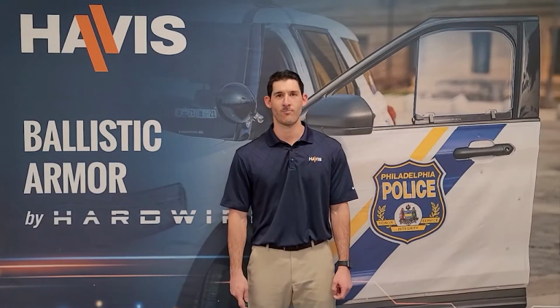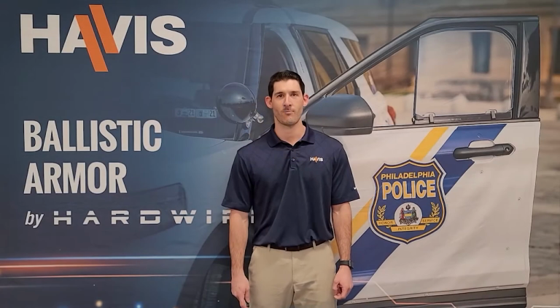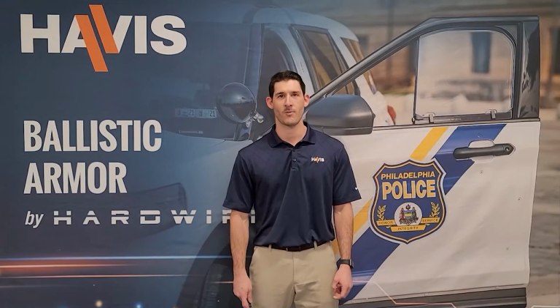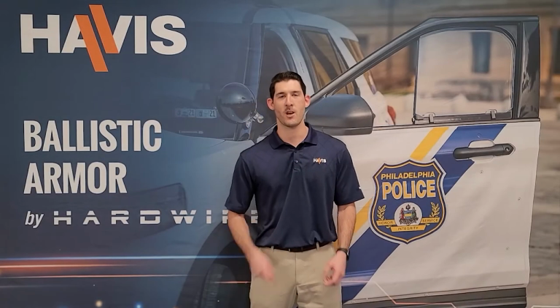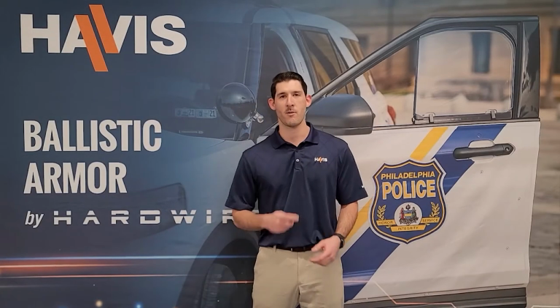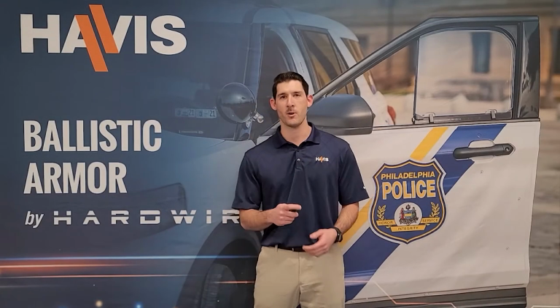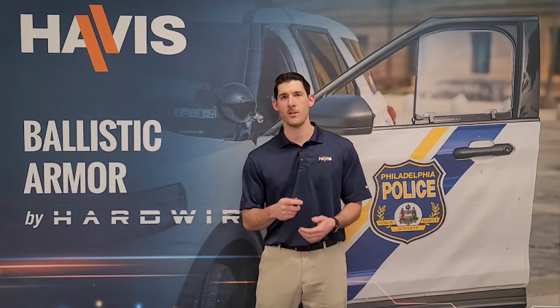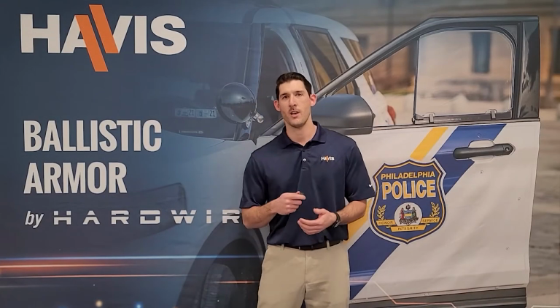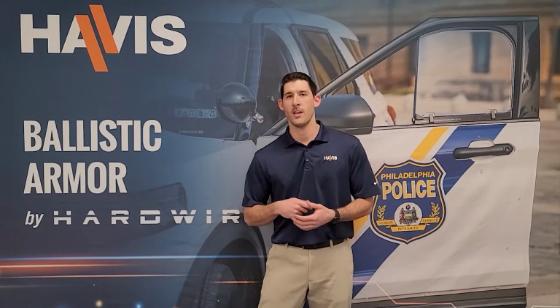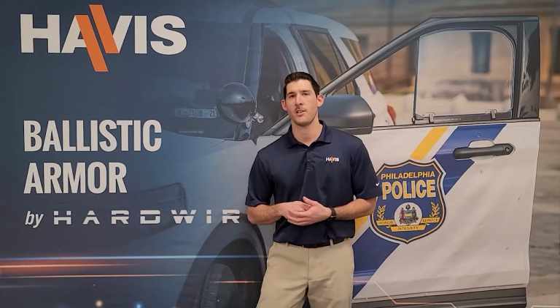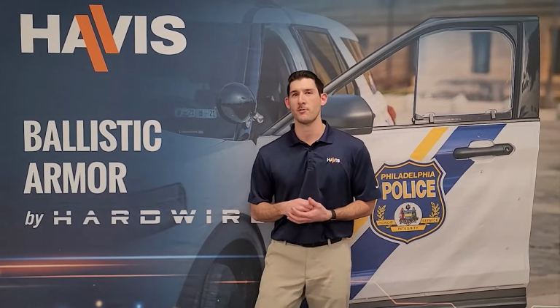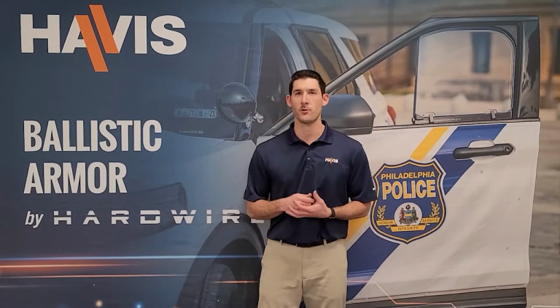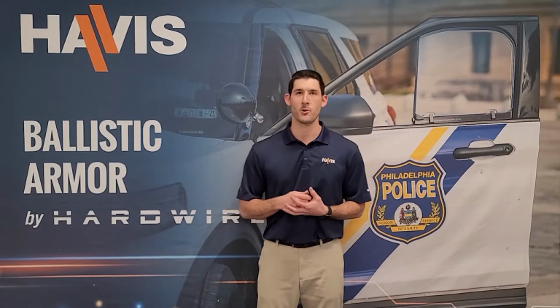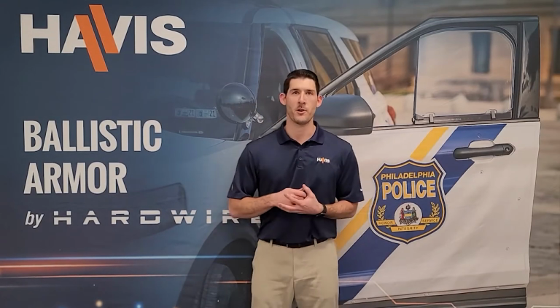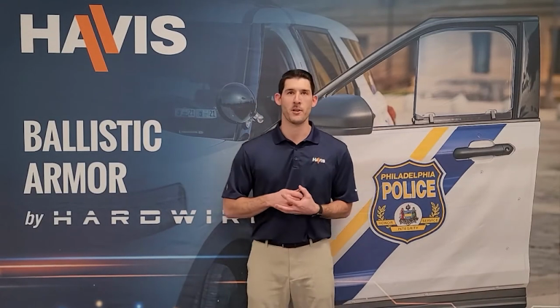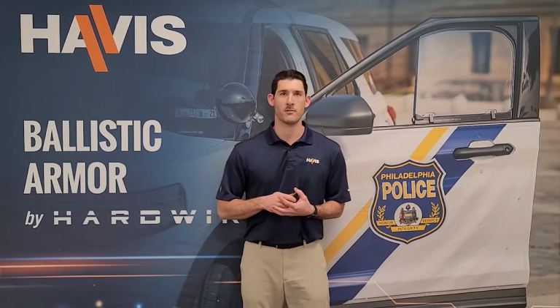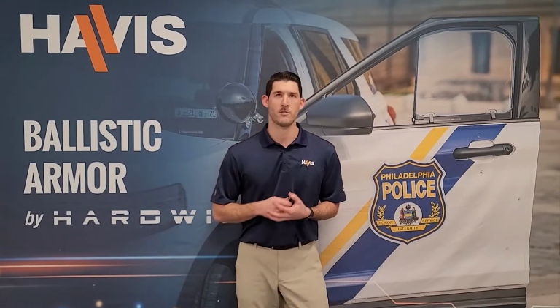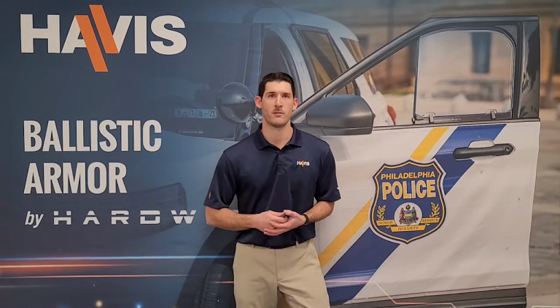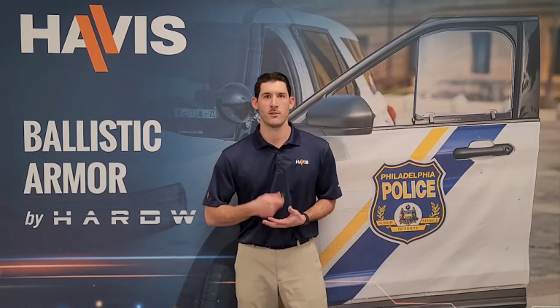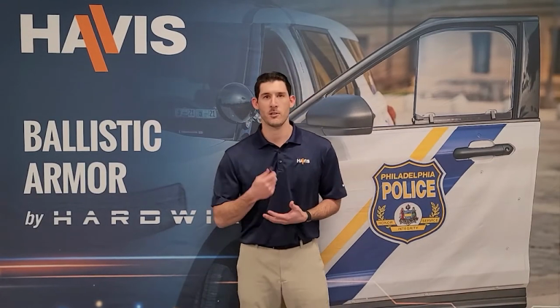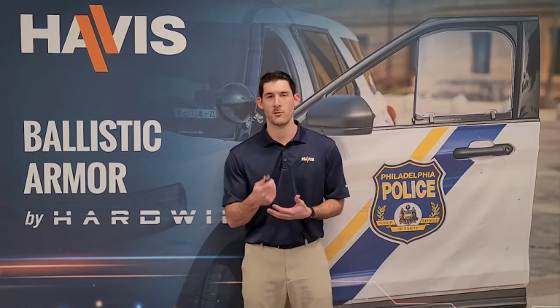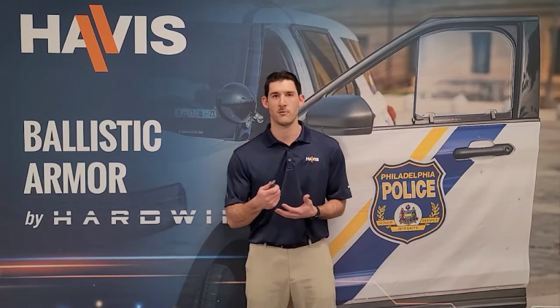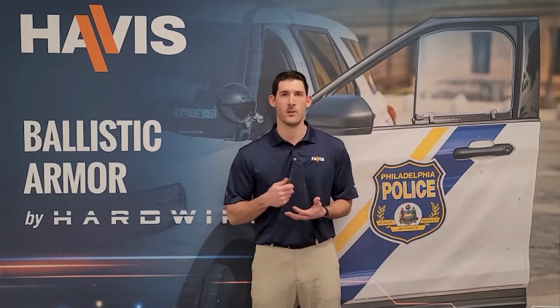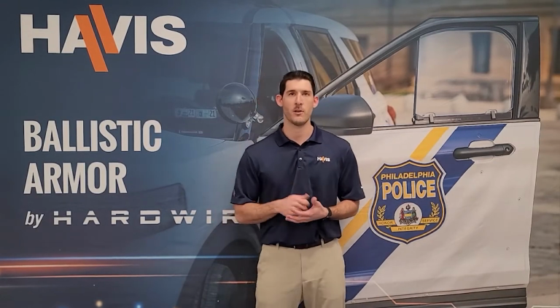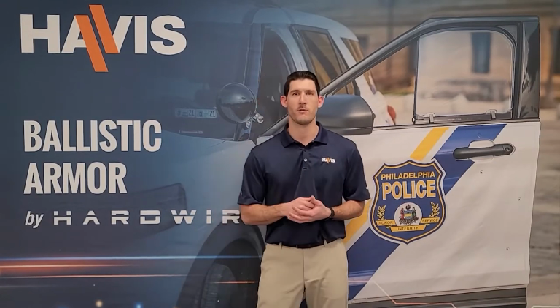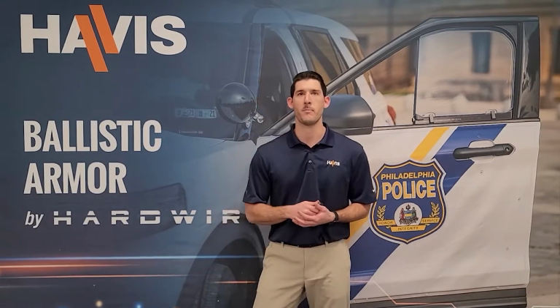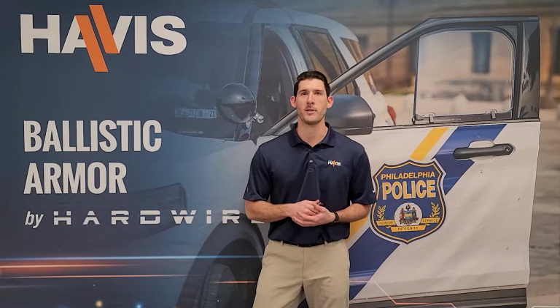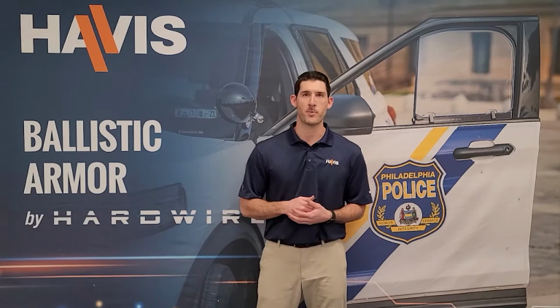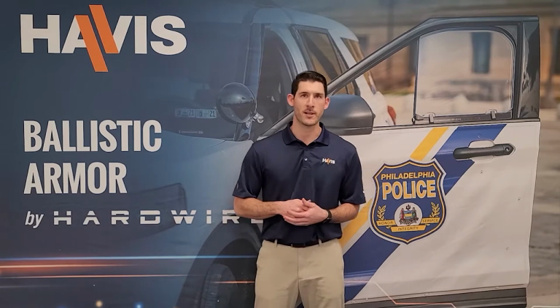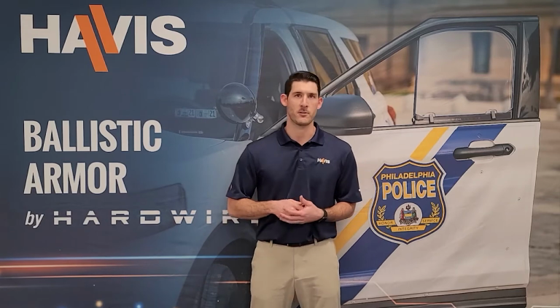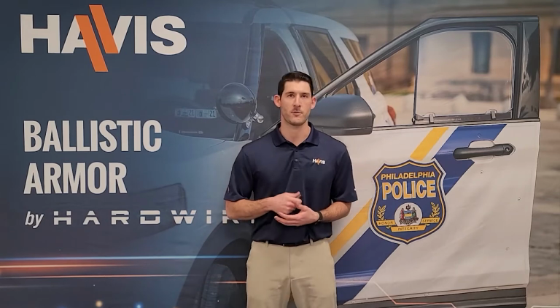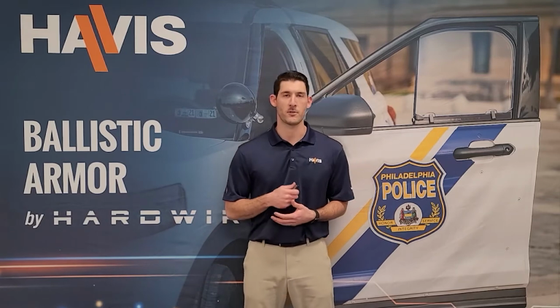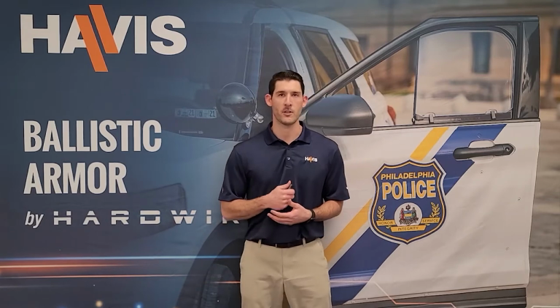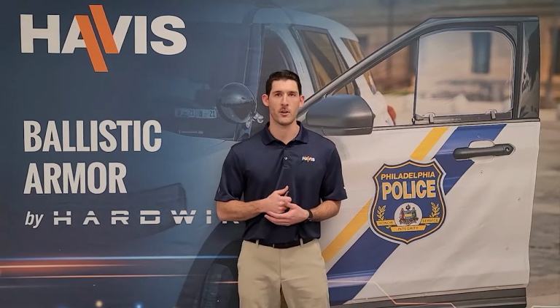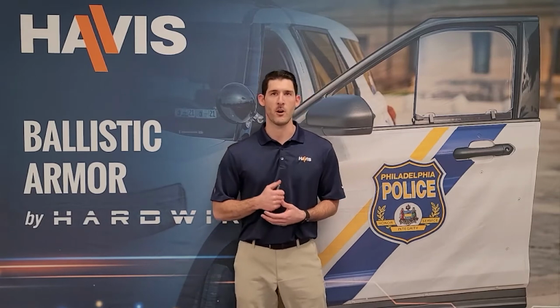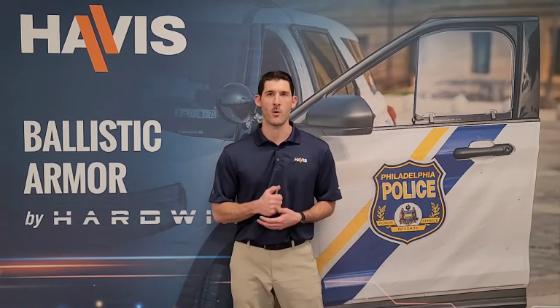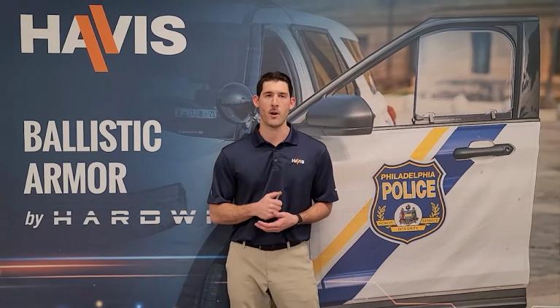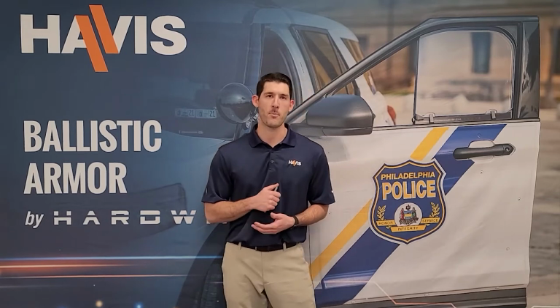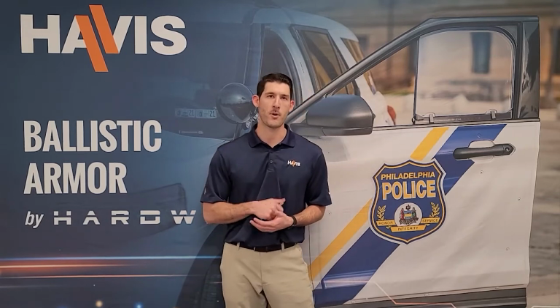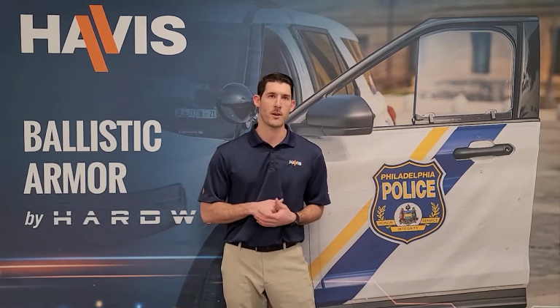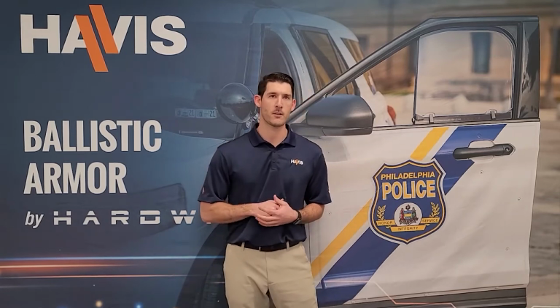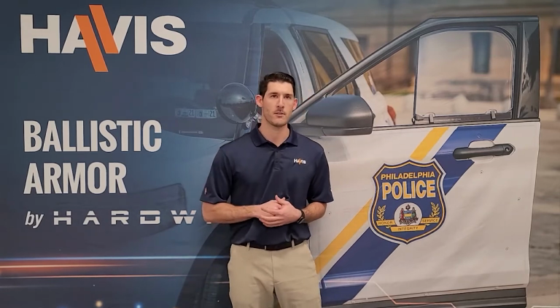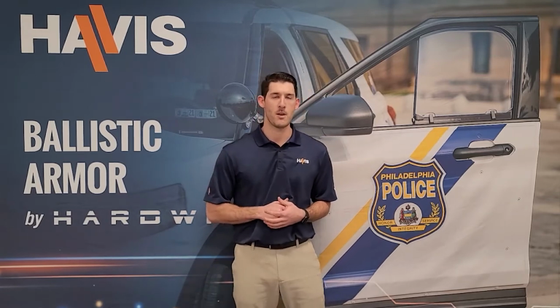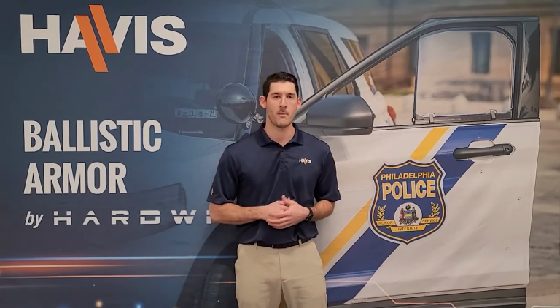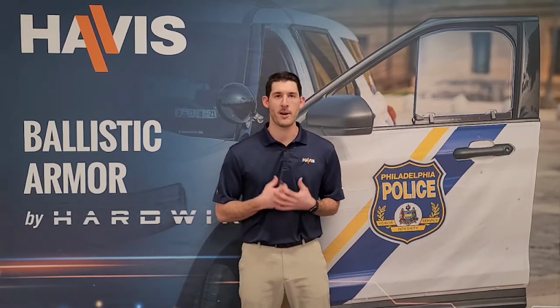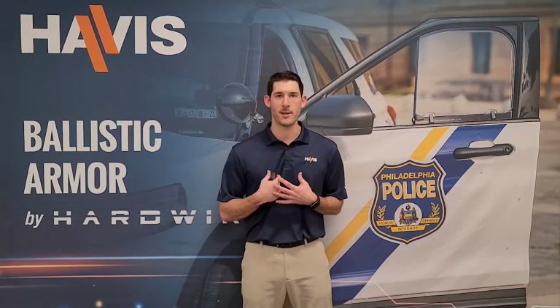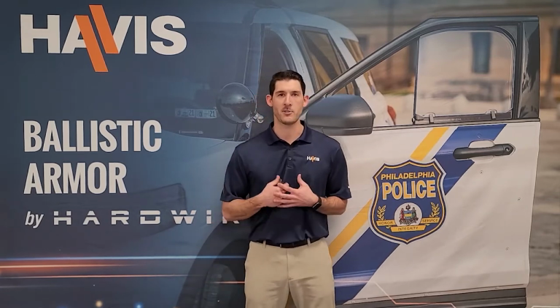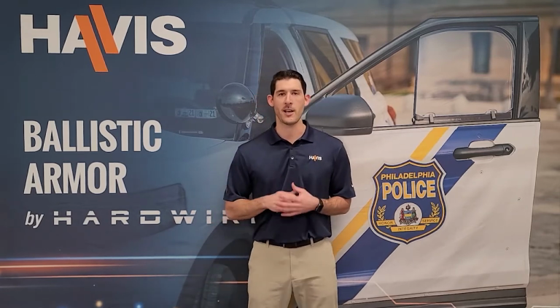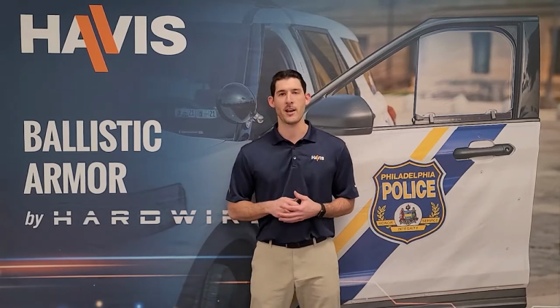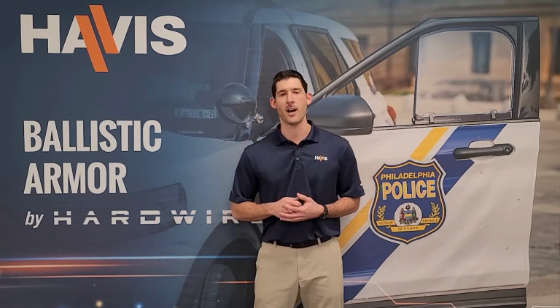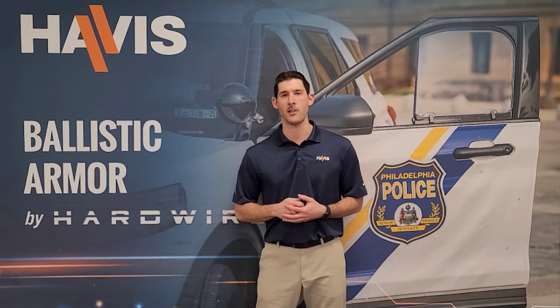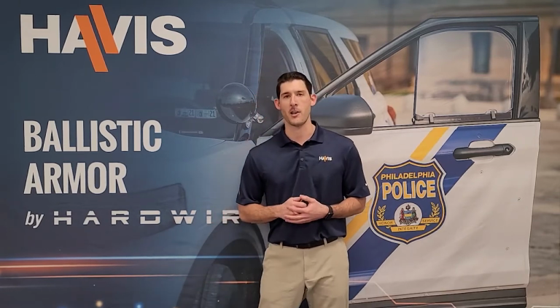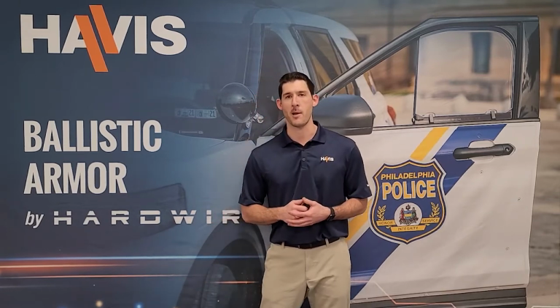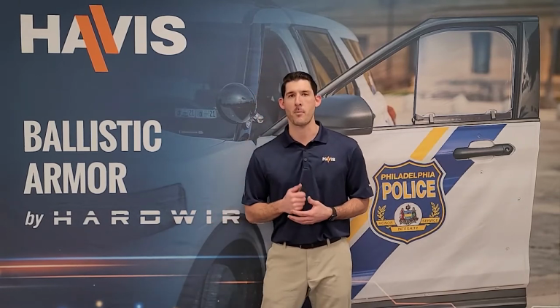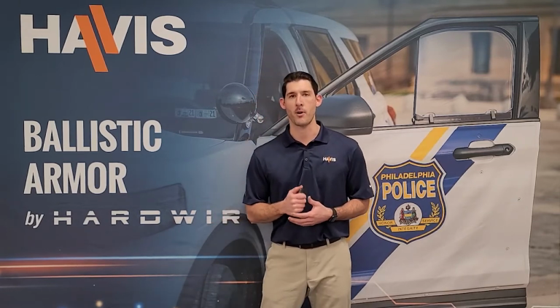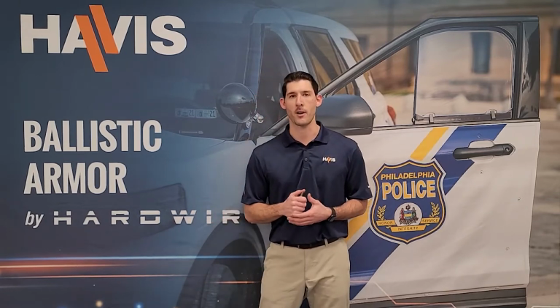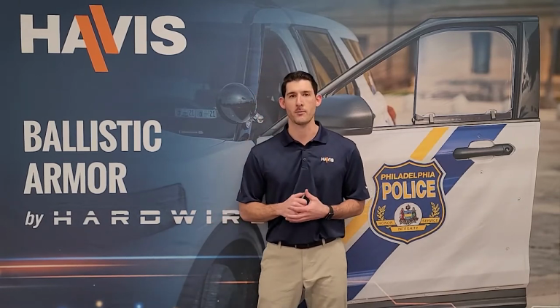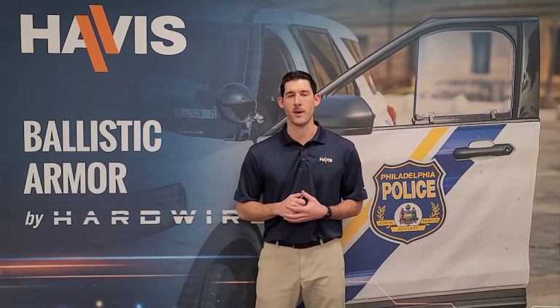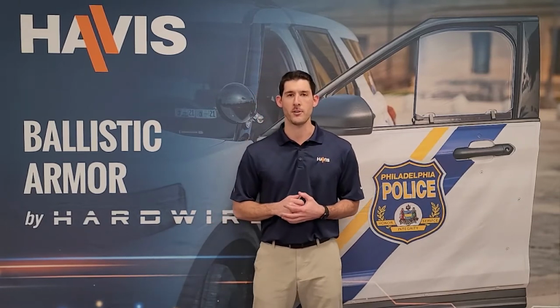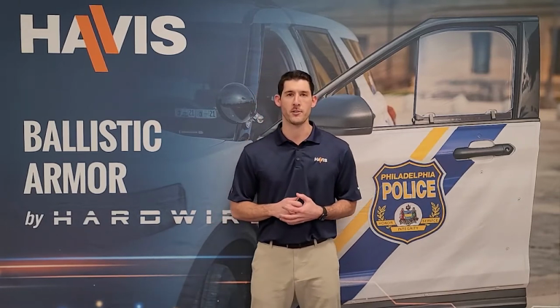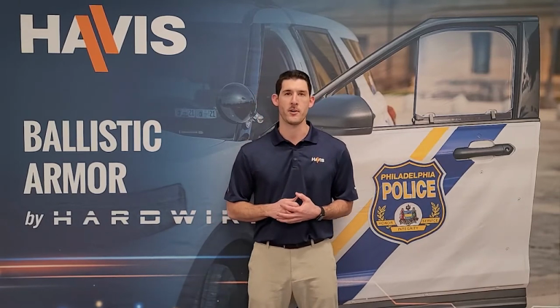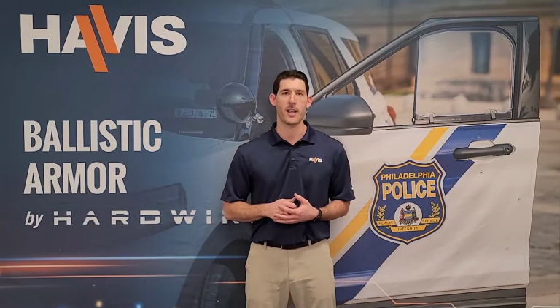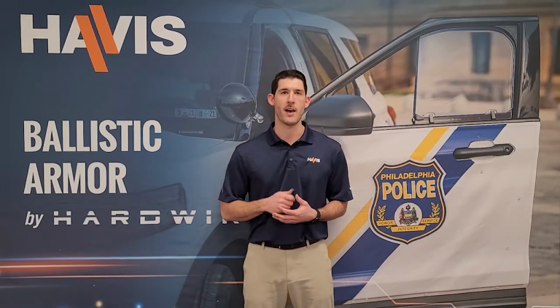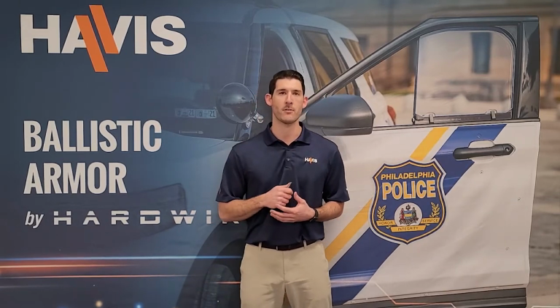Hi, everyone. Thanks for joining us. This is a video for best practices for selling hardwire products. My name is Dan Hyland and I'm a product manager here at HAVIS.